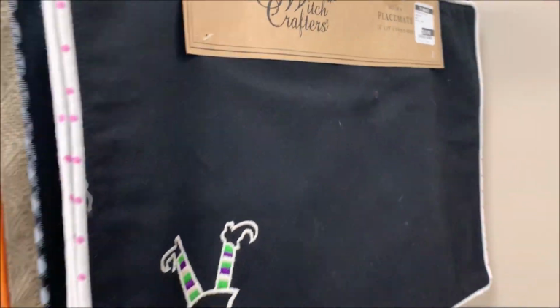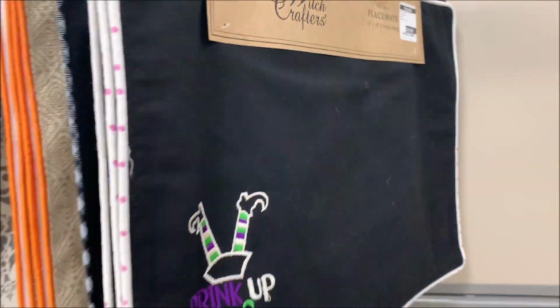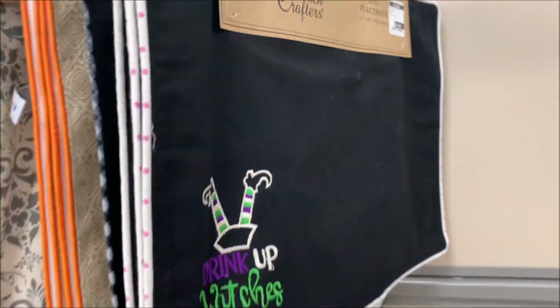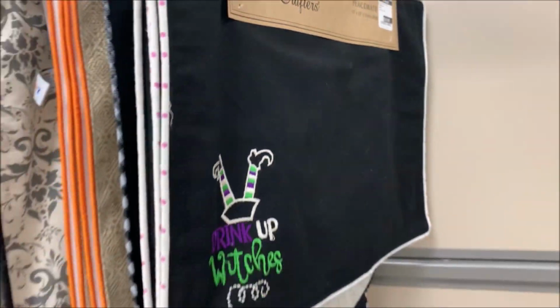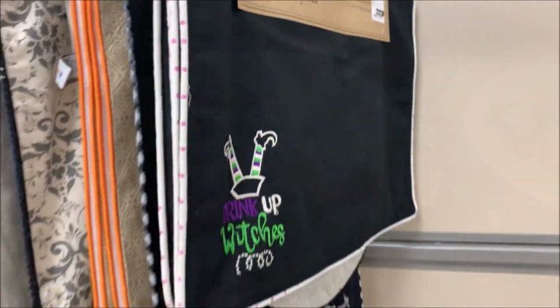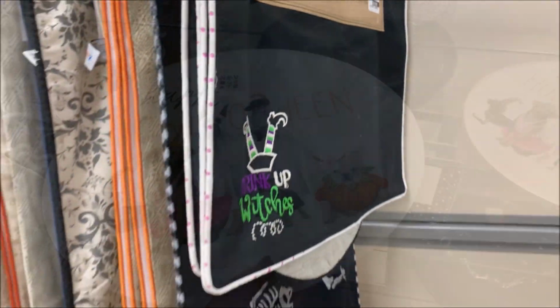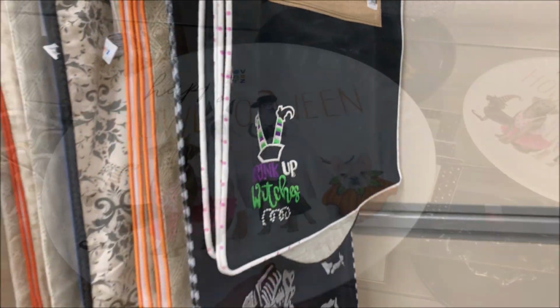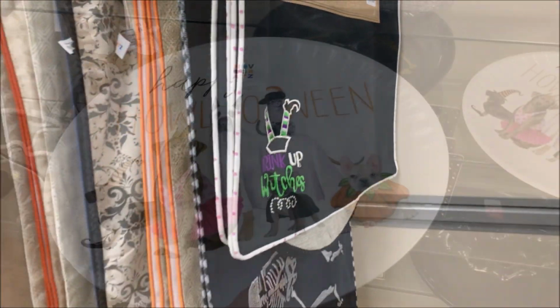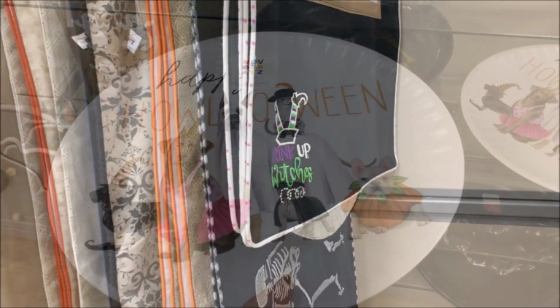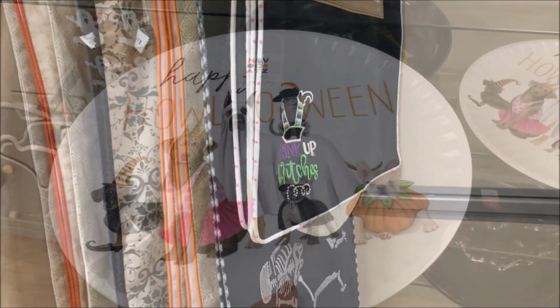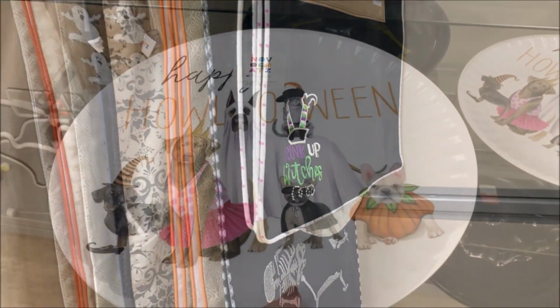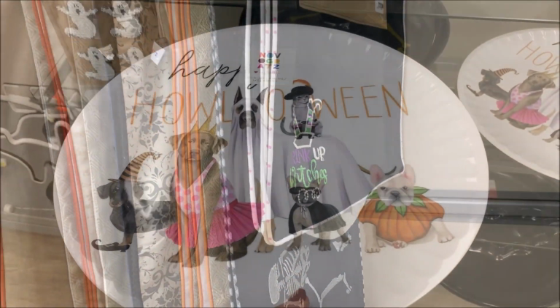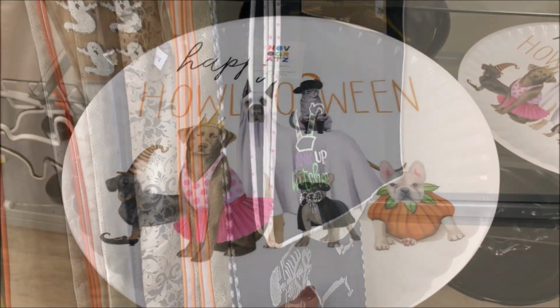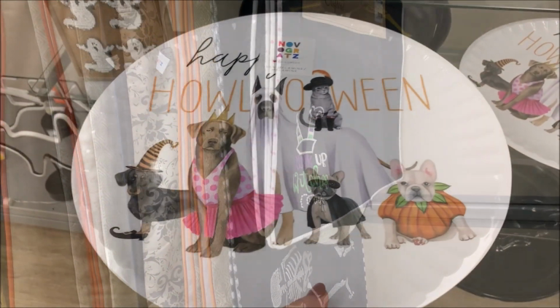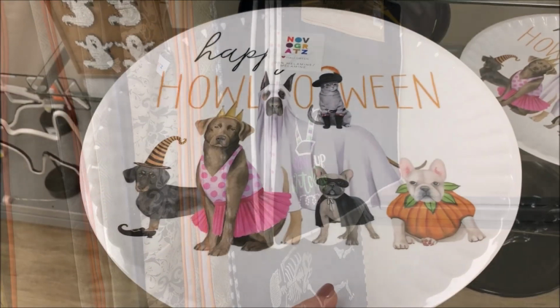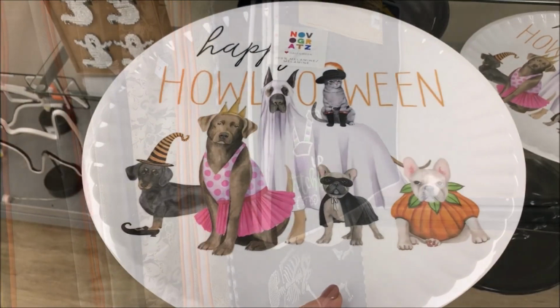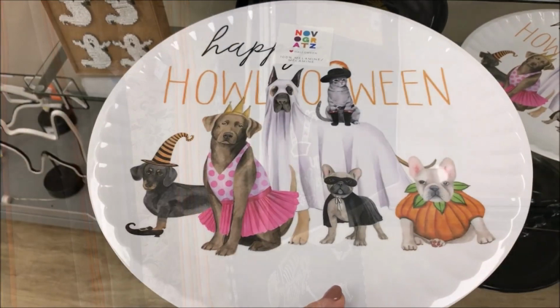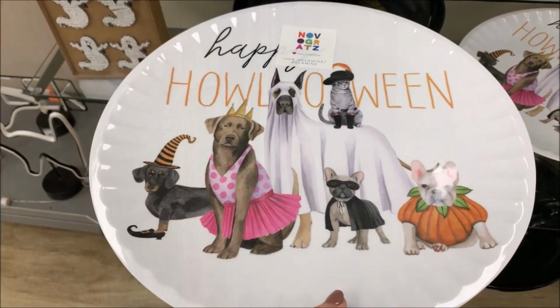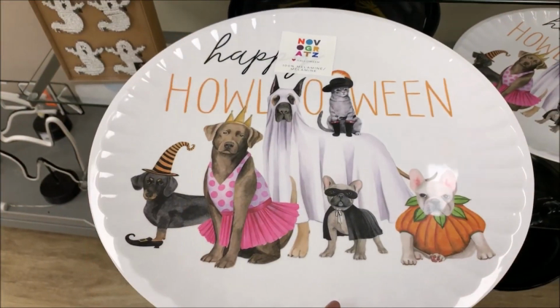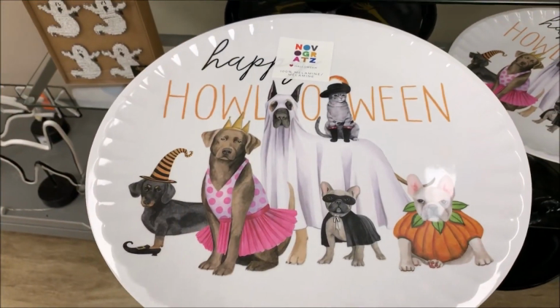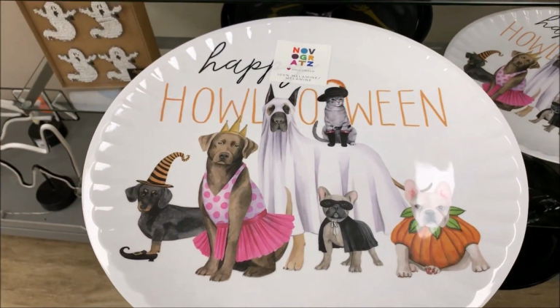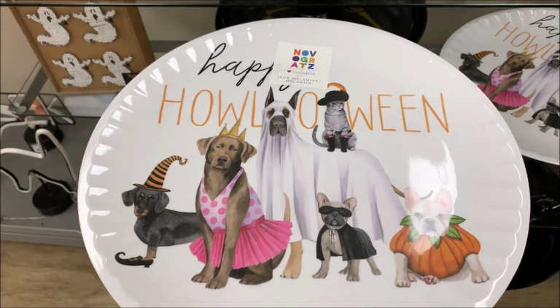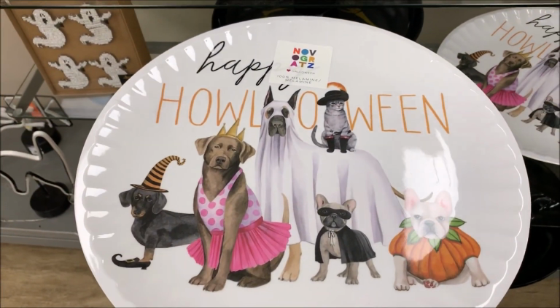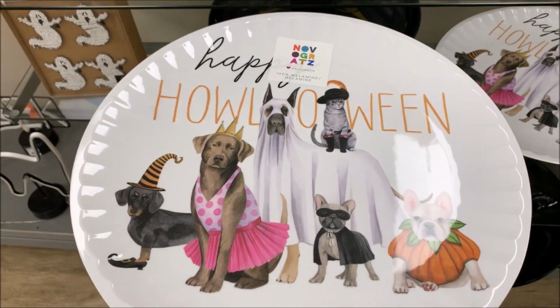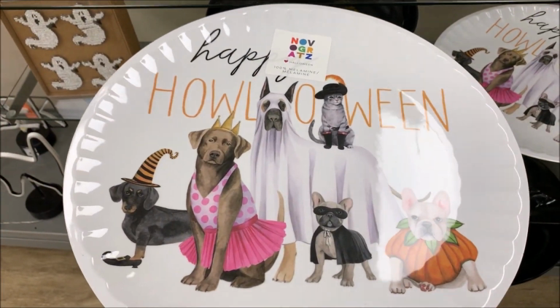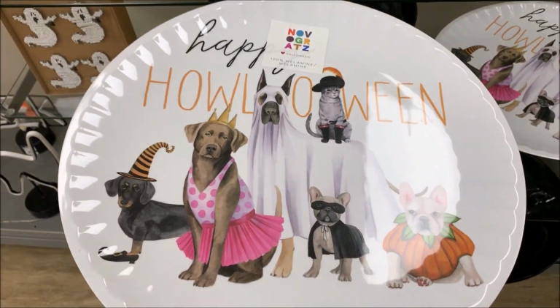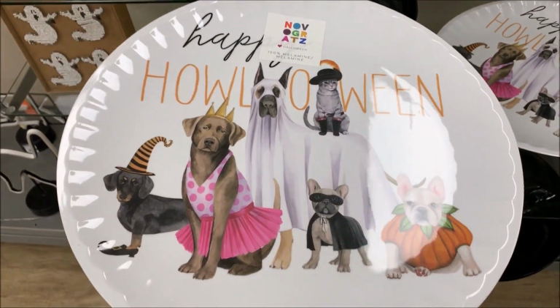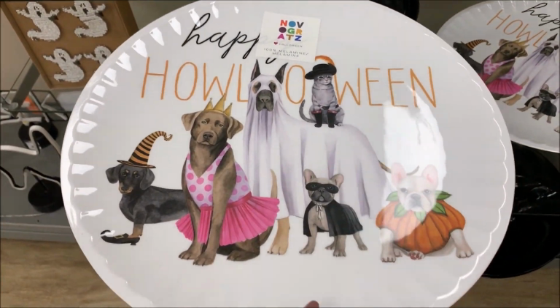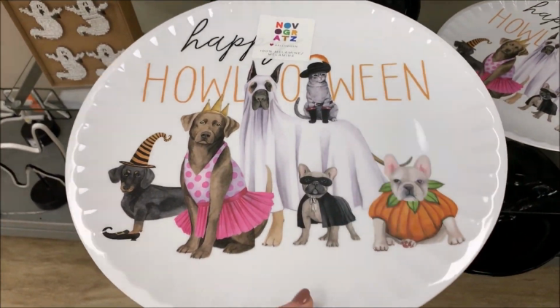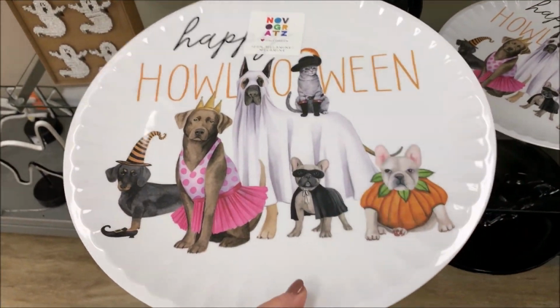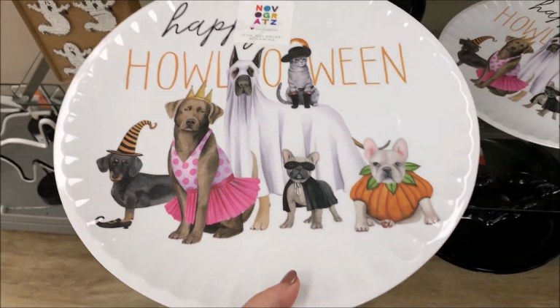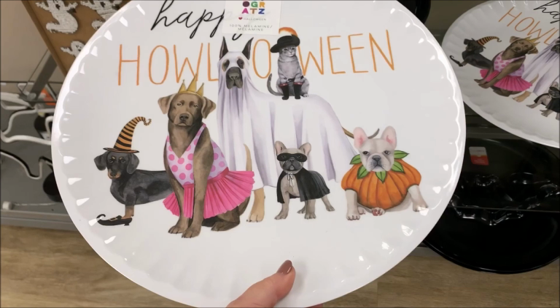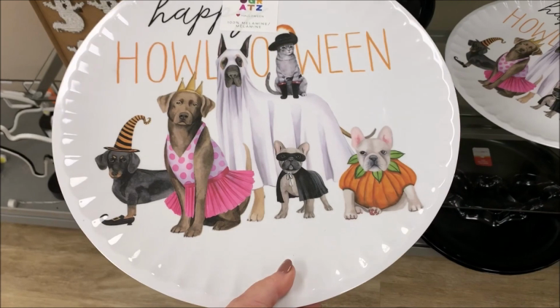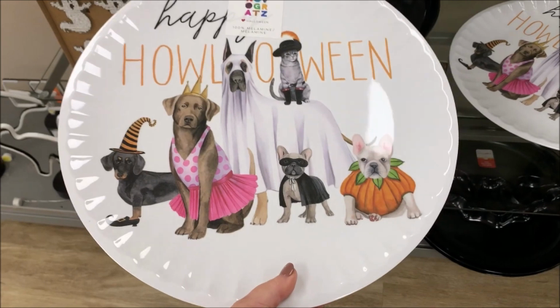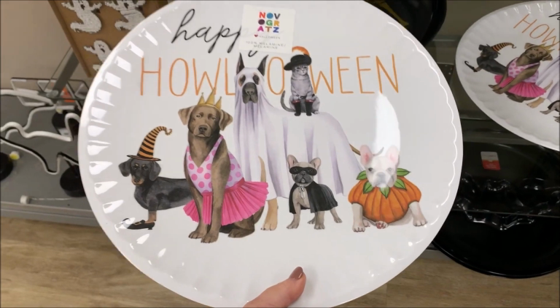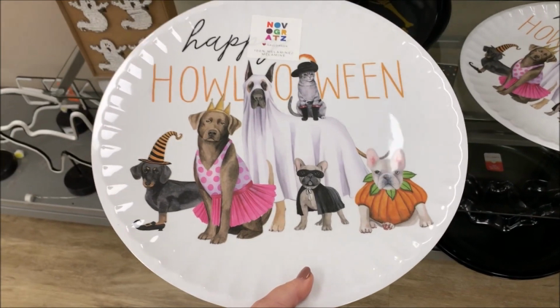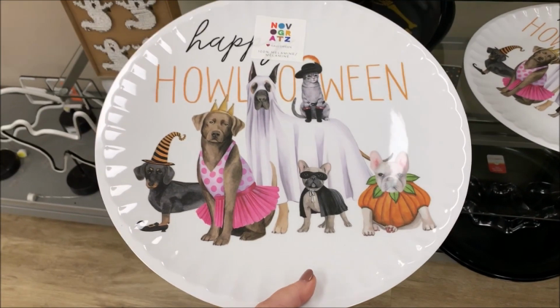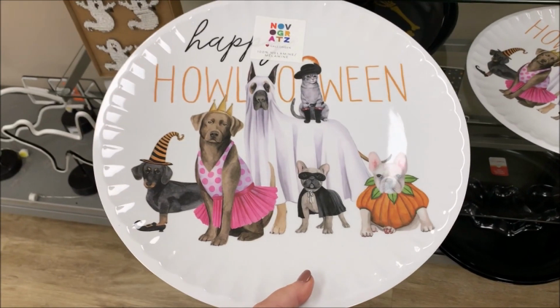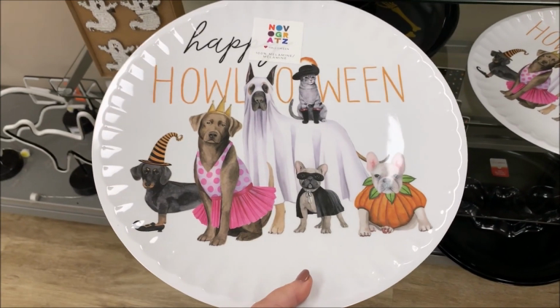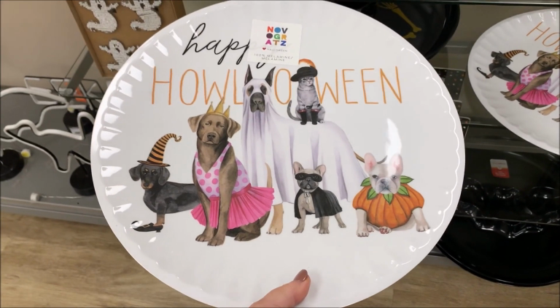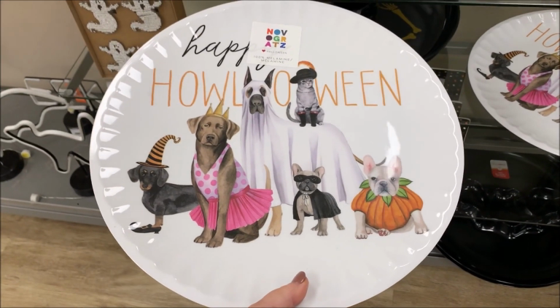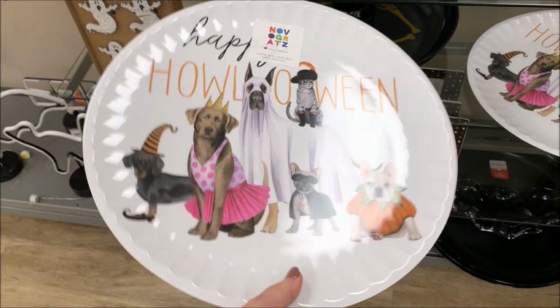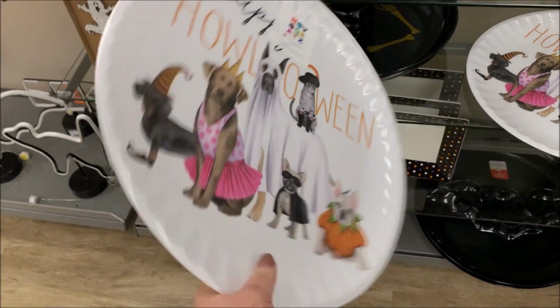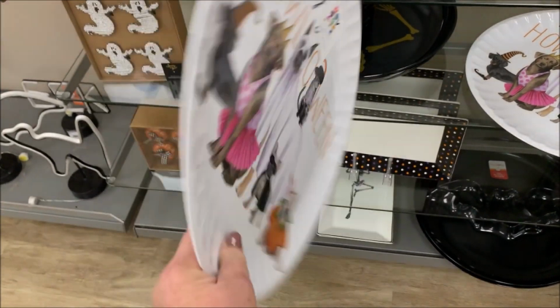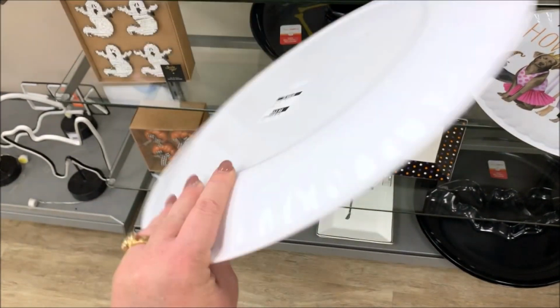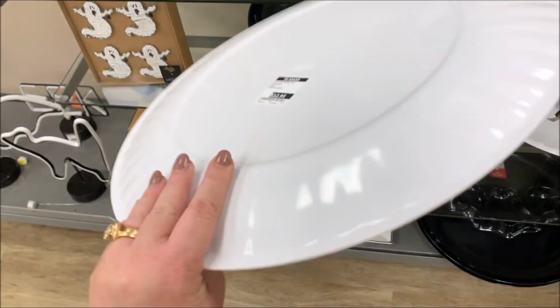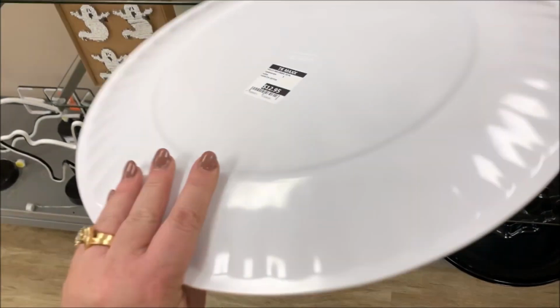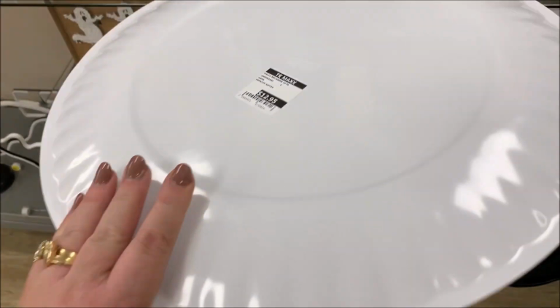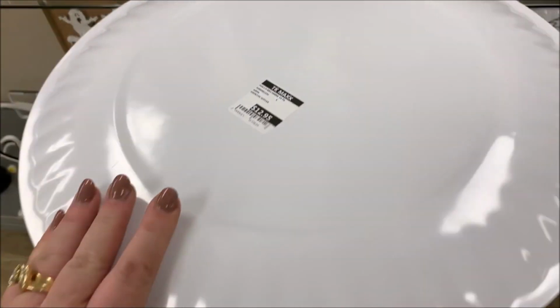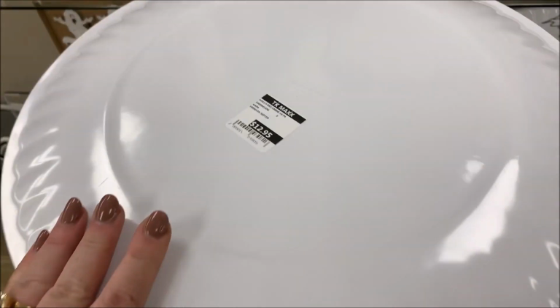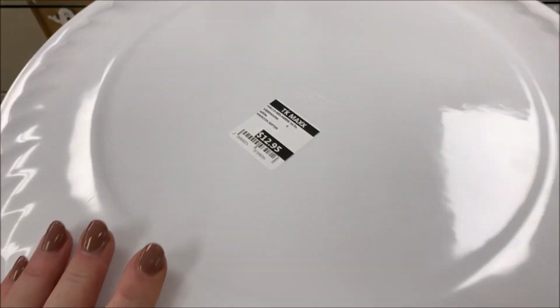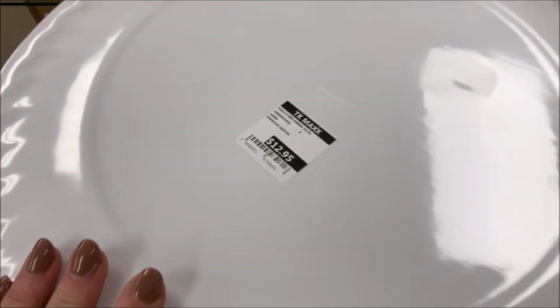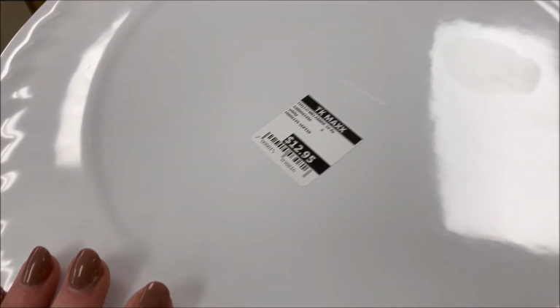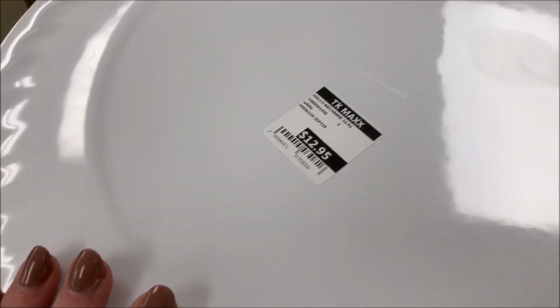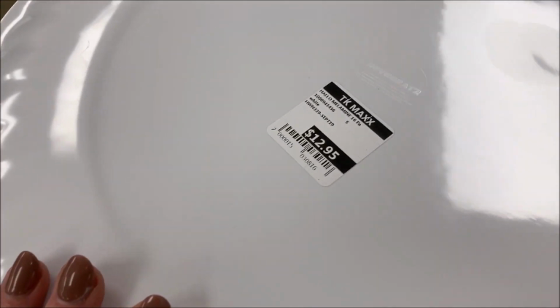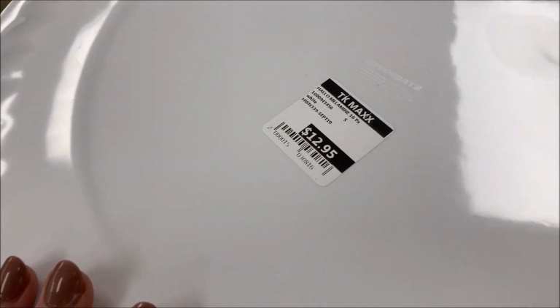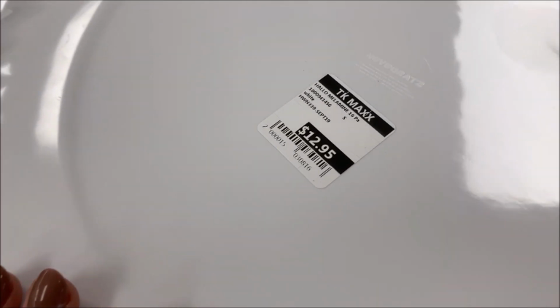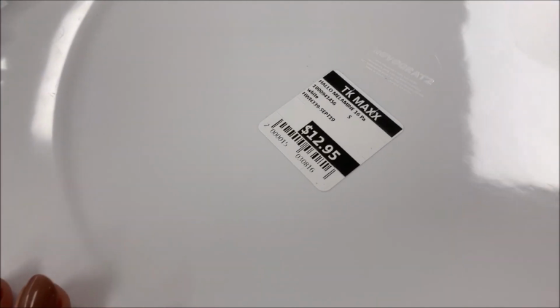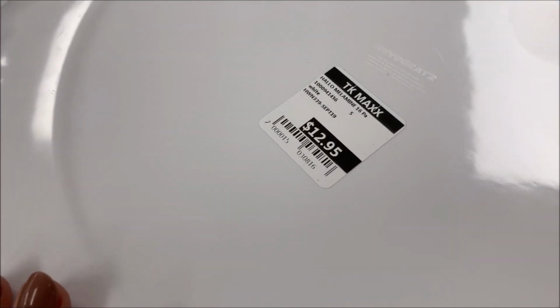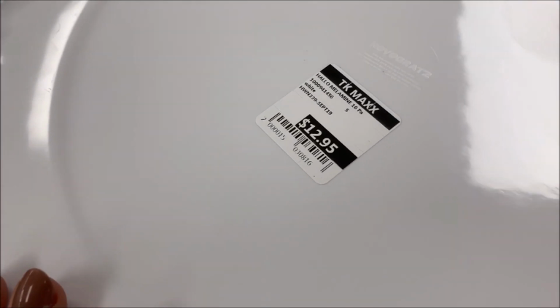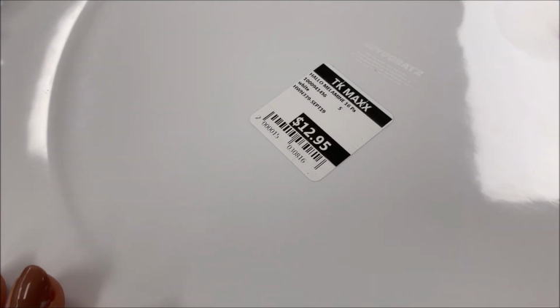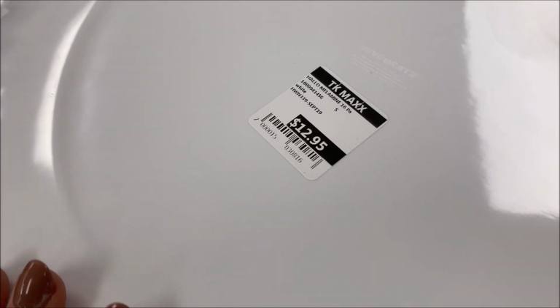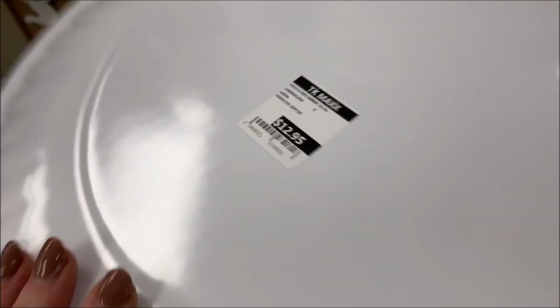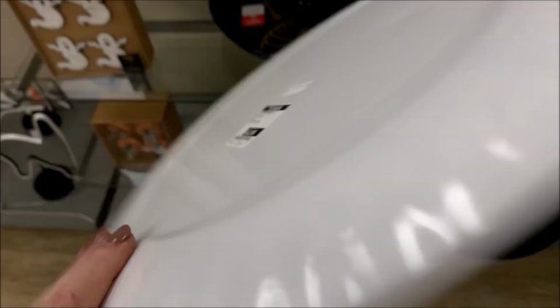And how adorable guys was this beautiful Halloween plate.